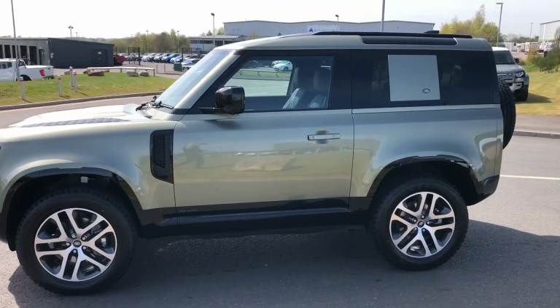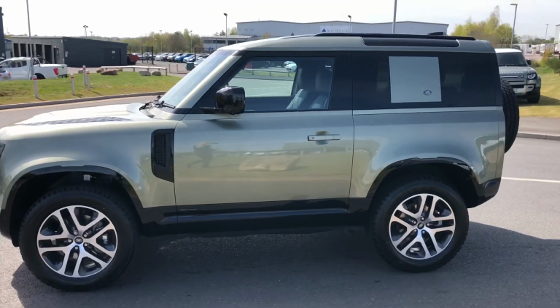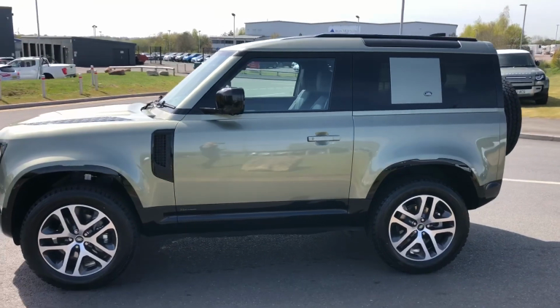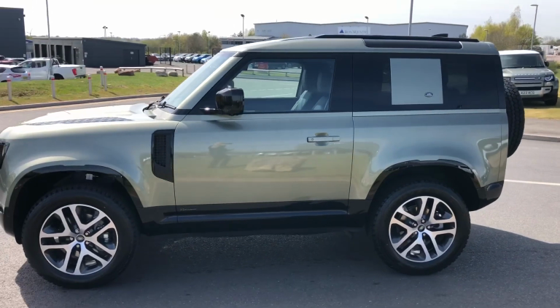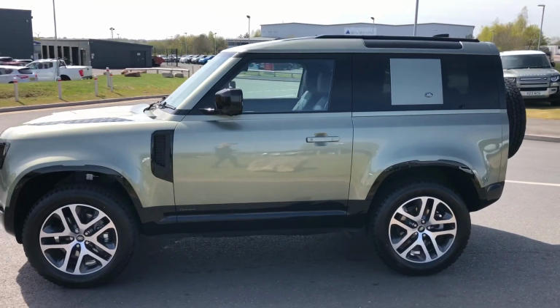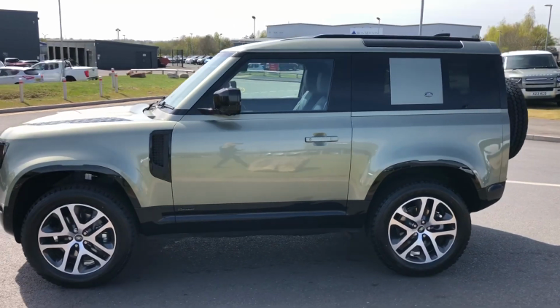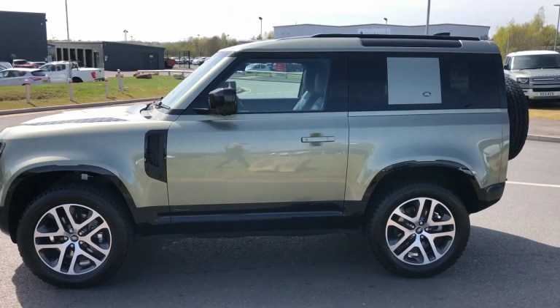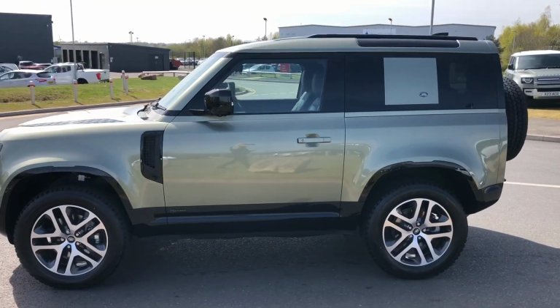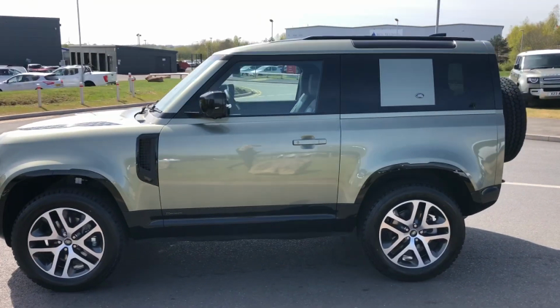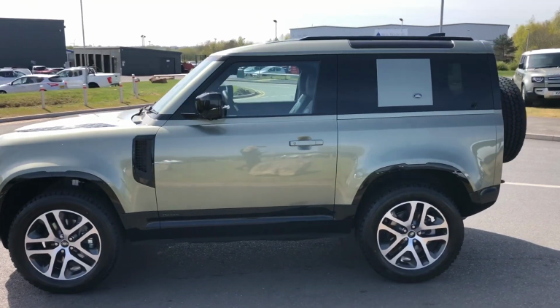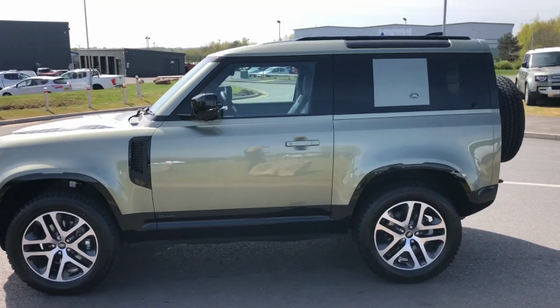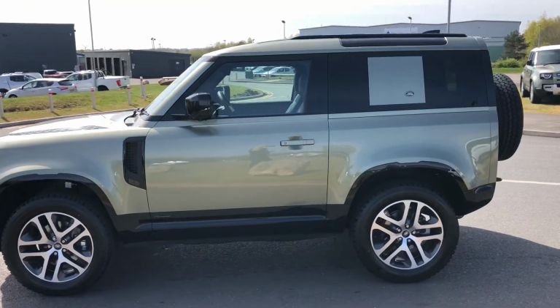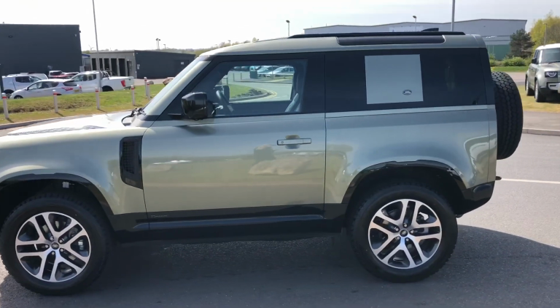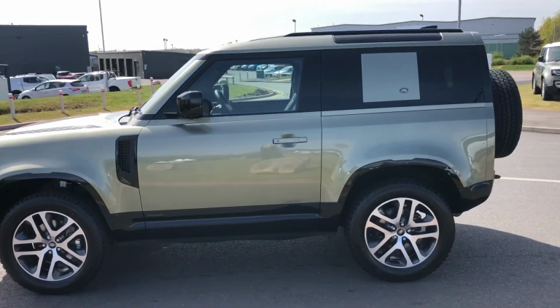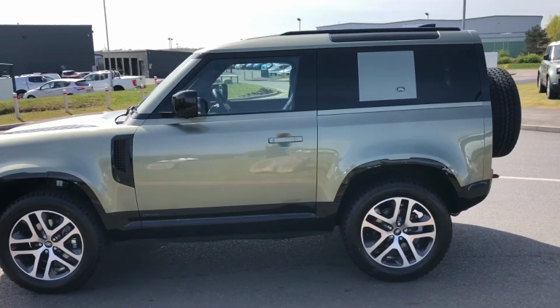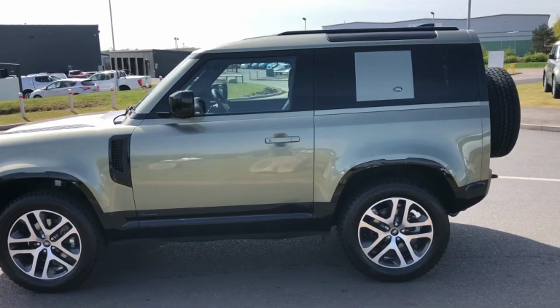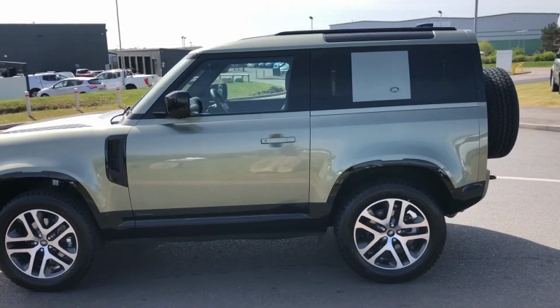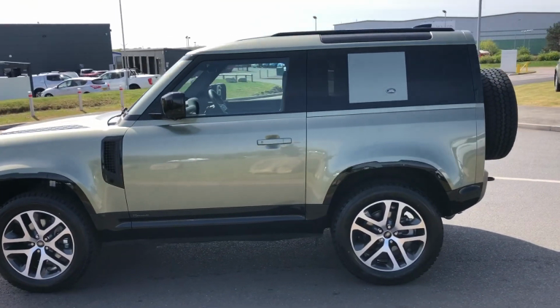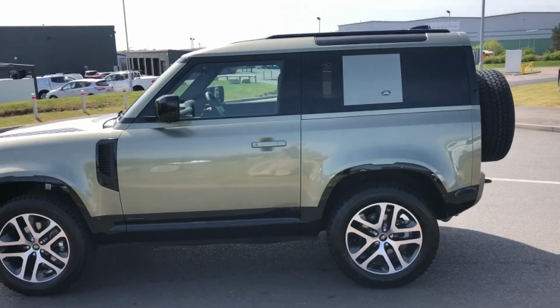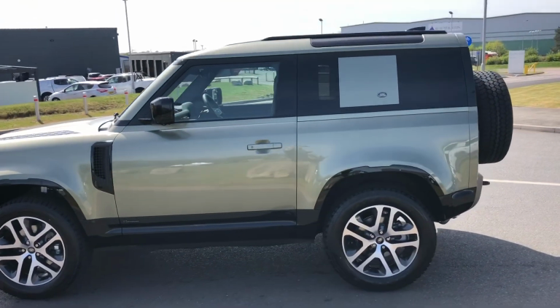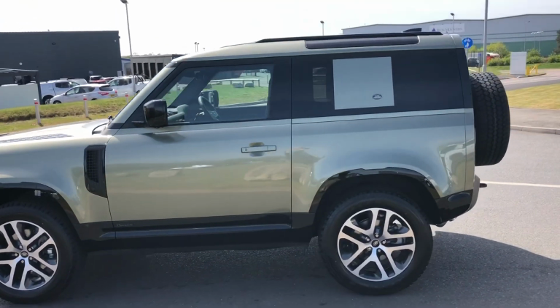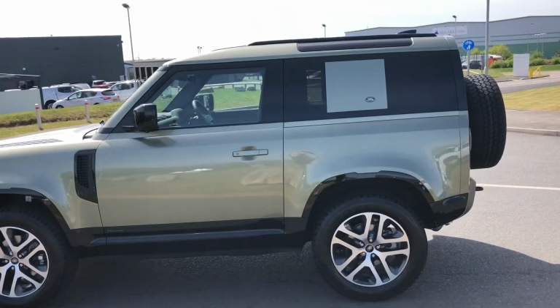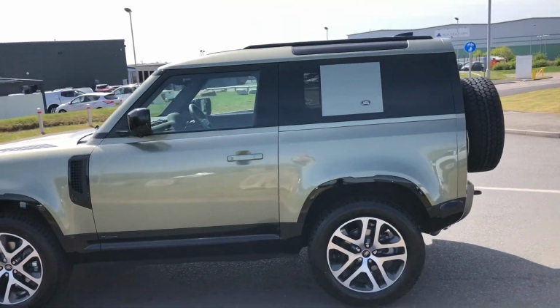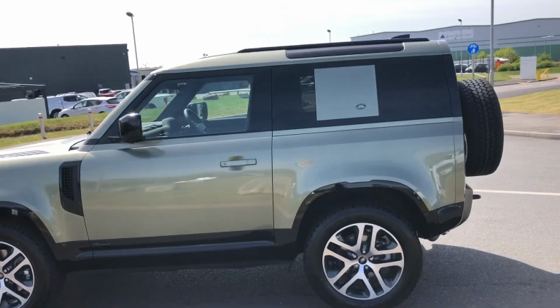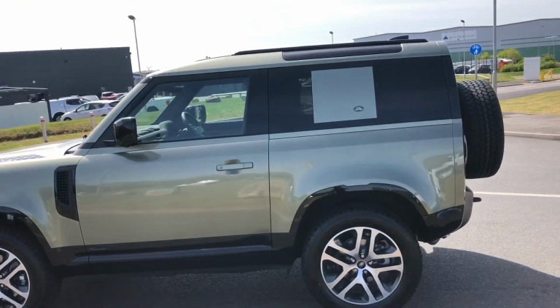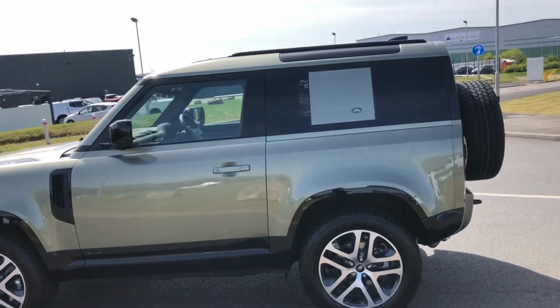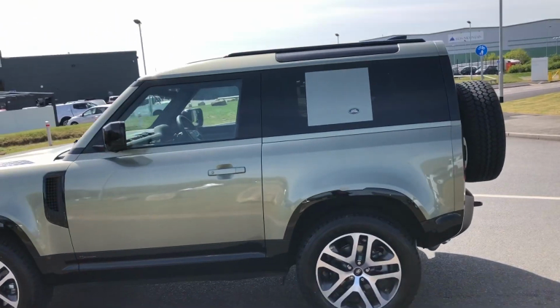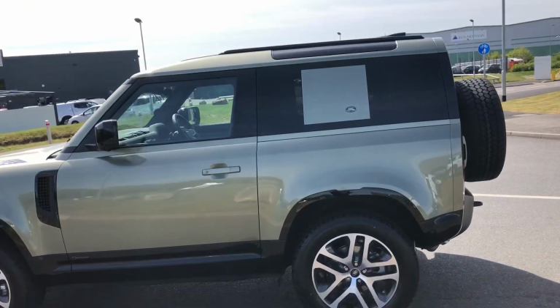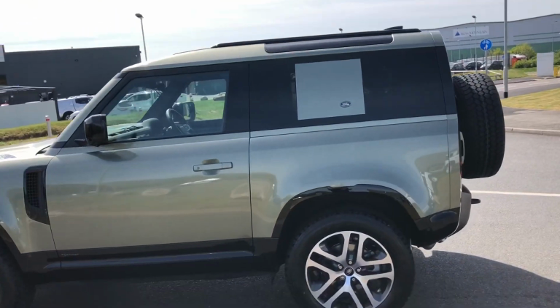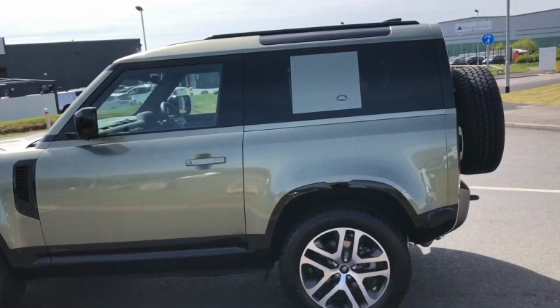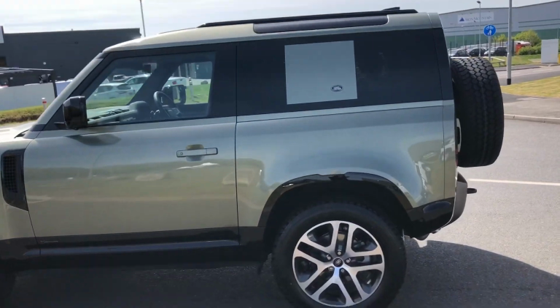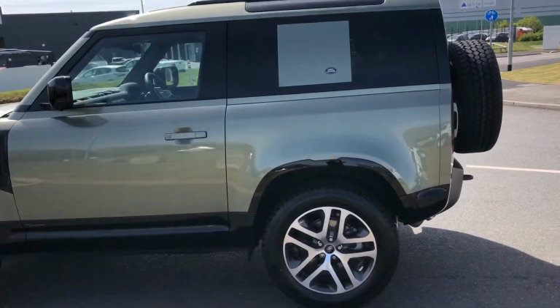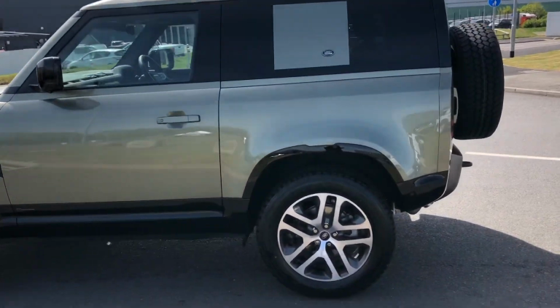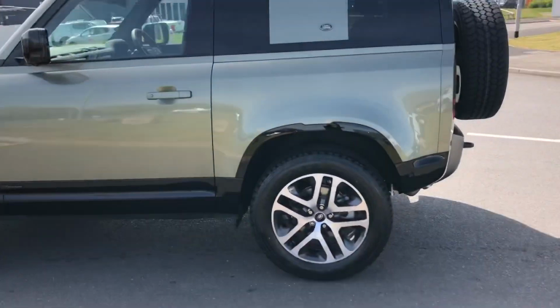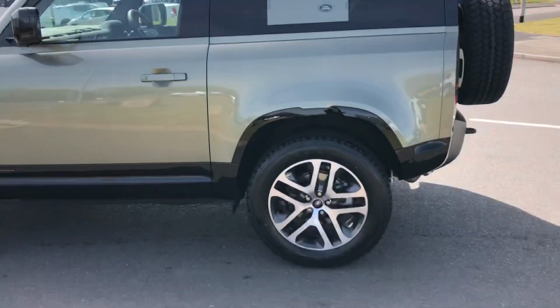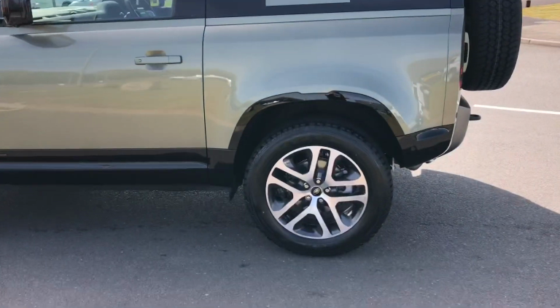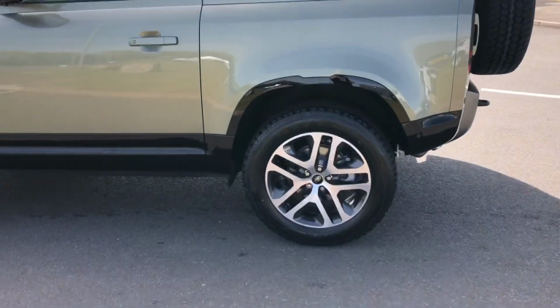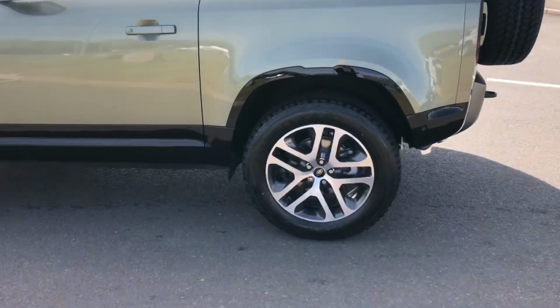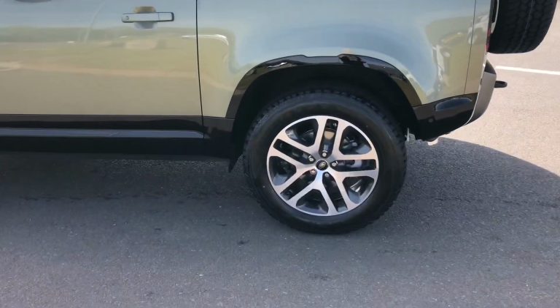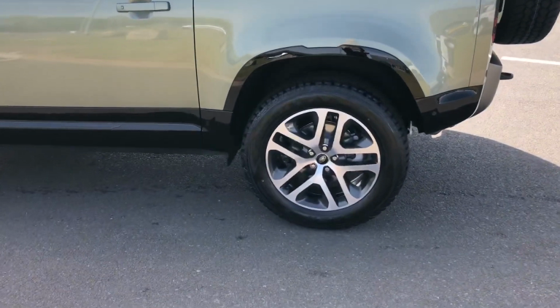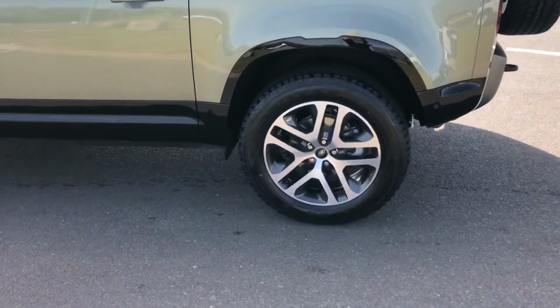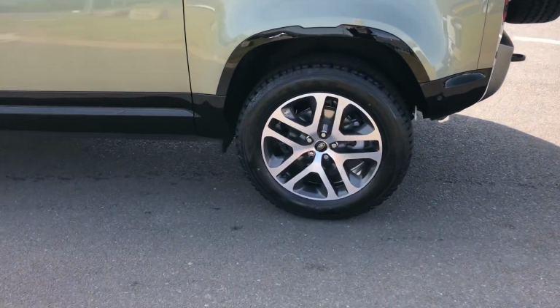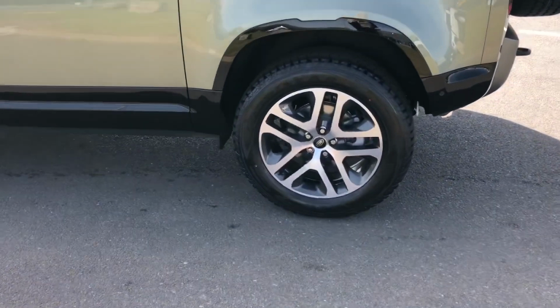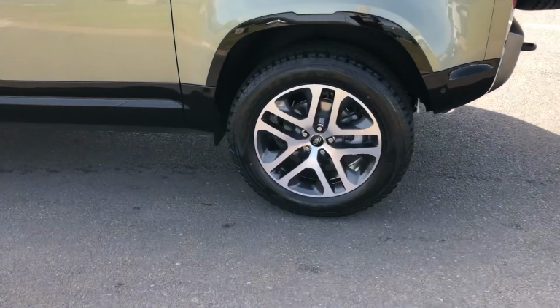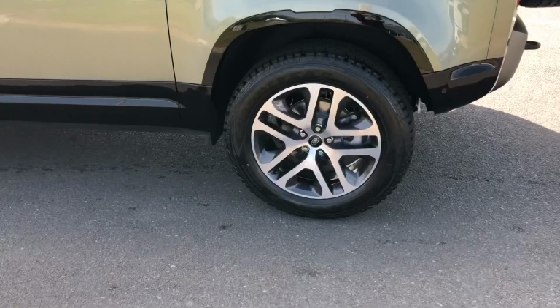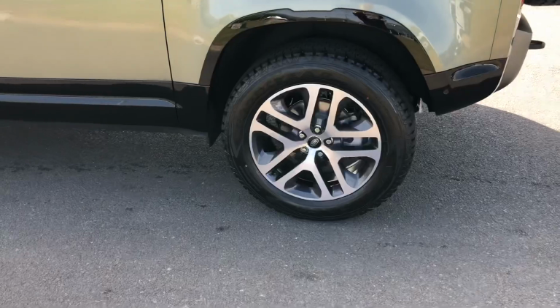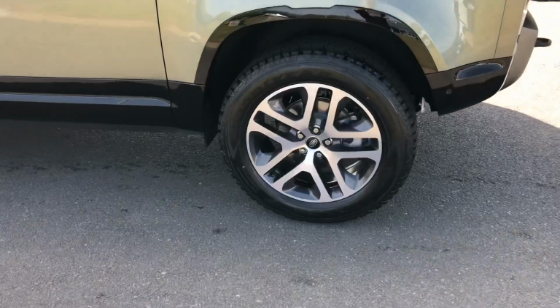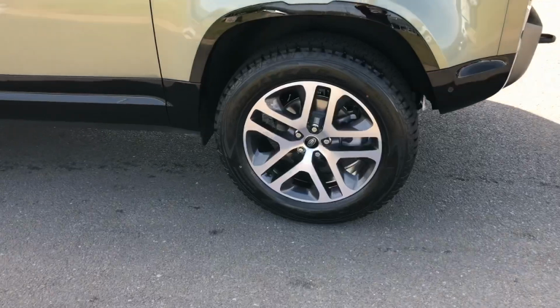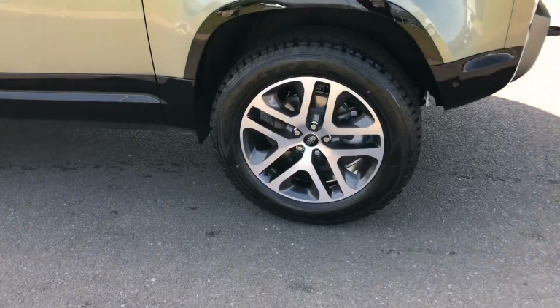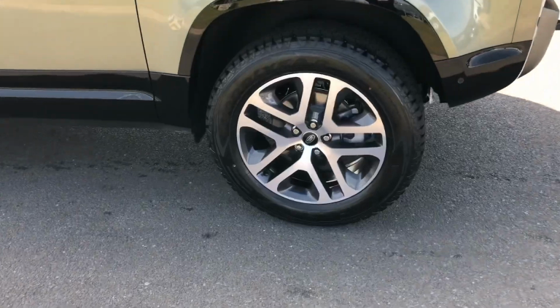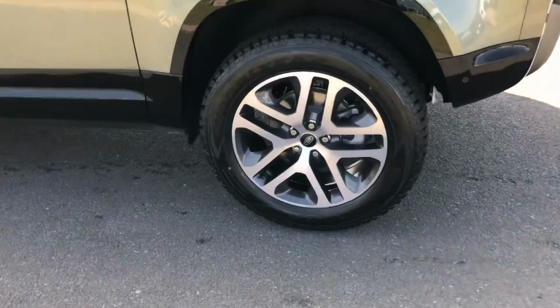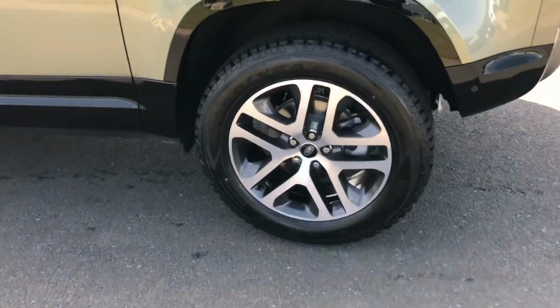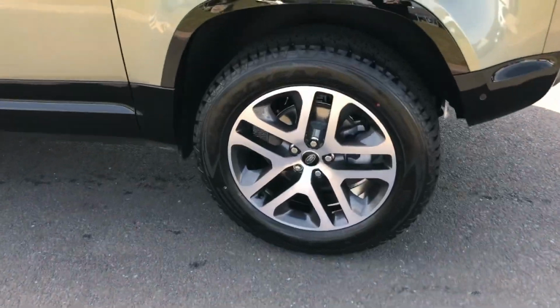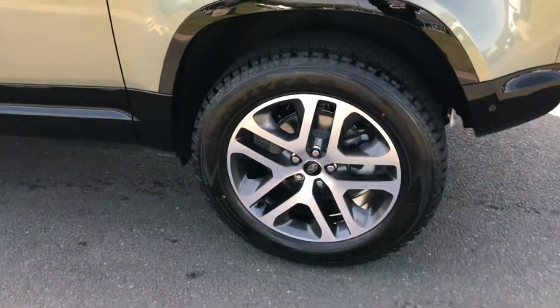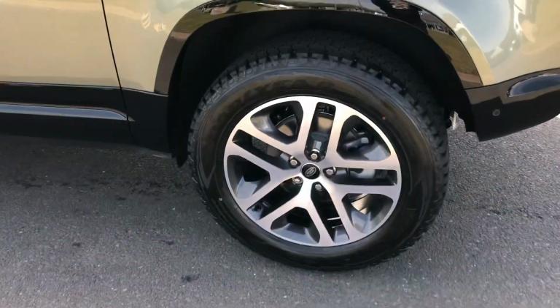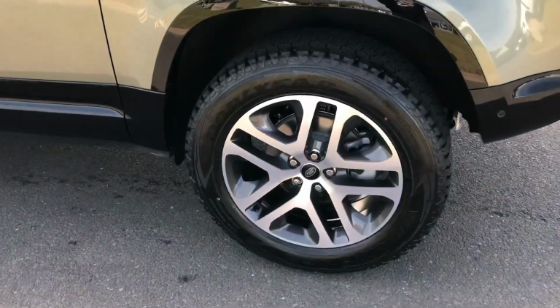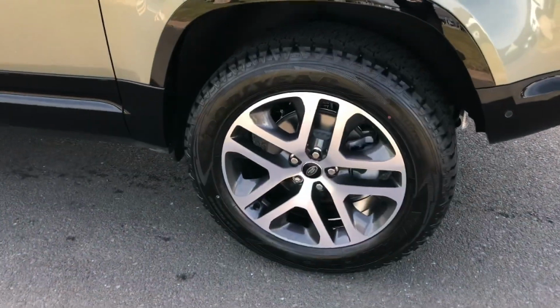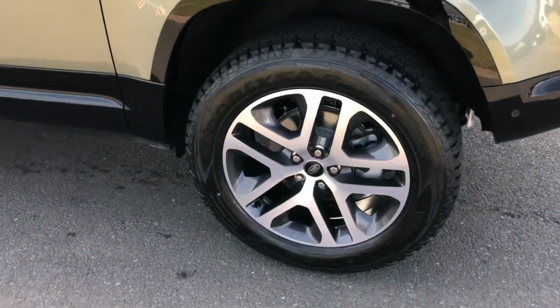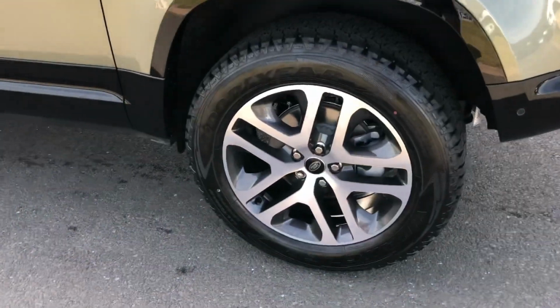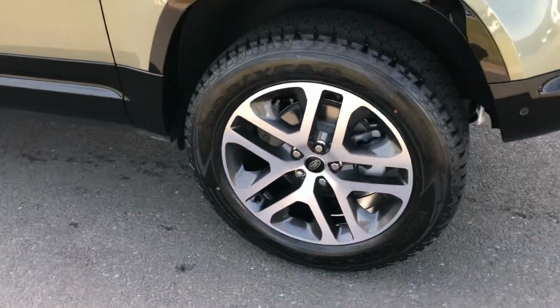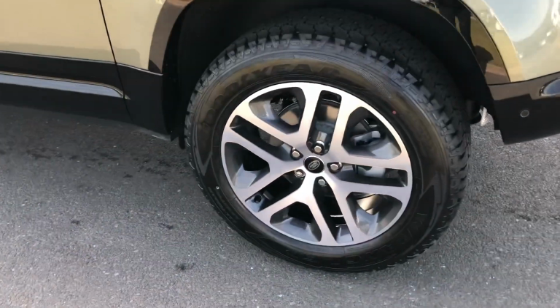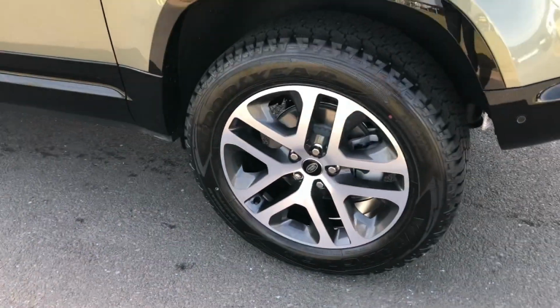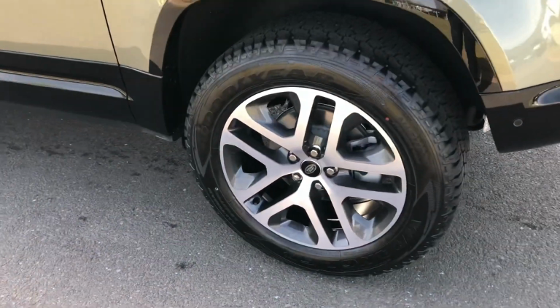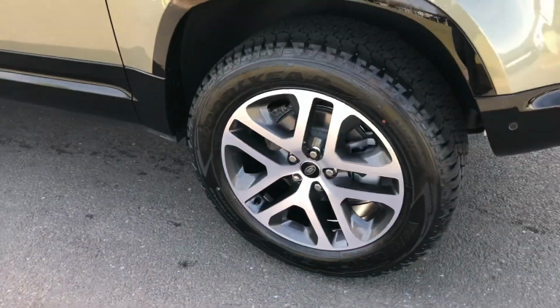As you can see, you have privacy glass, keeping personal items safer. 20 inch alloys.